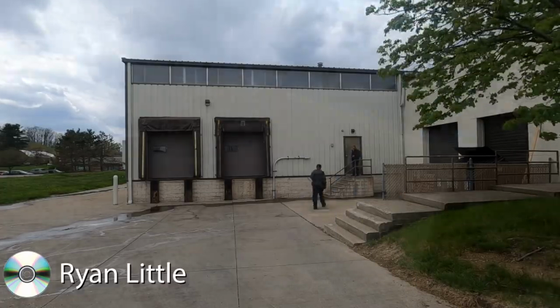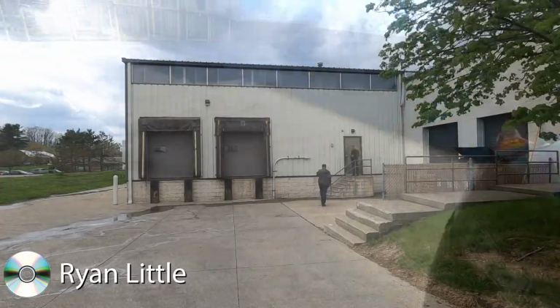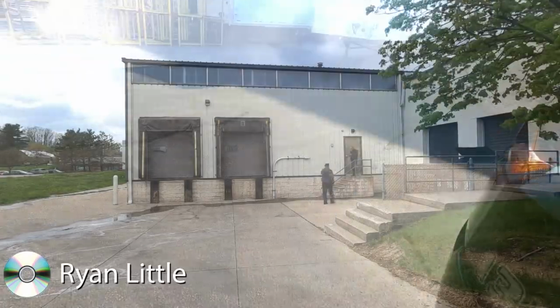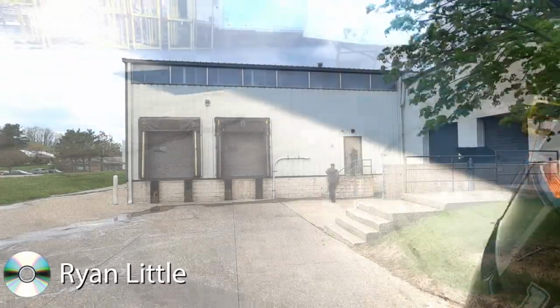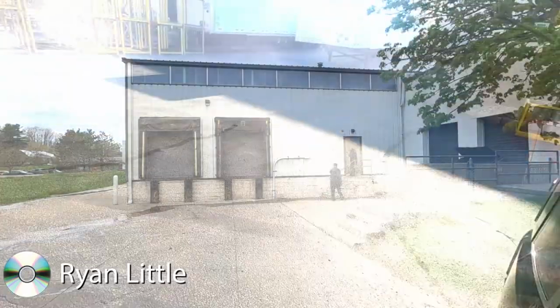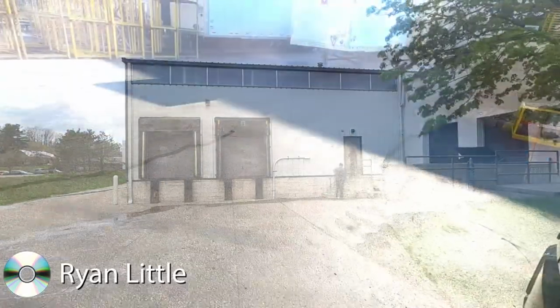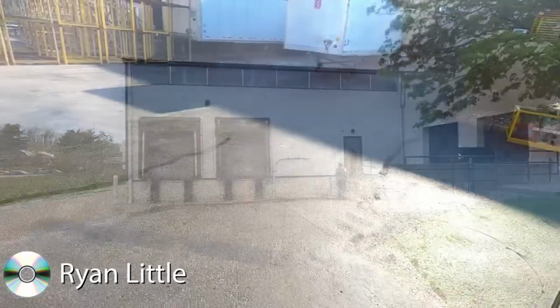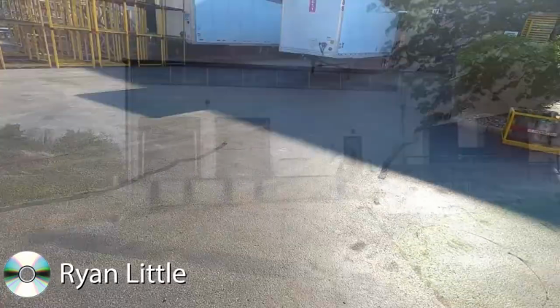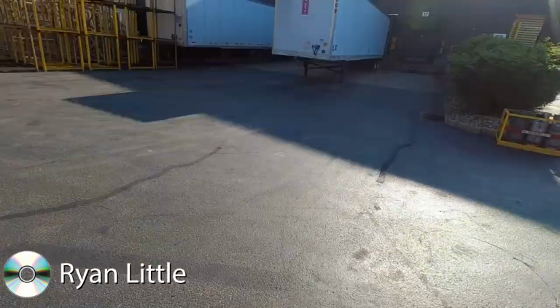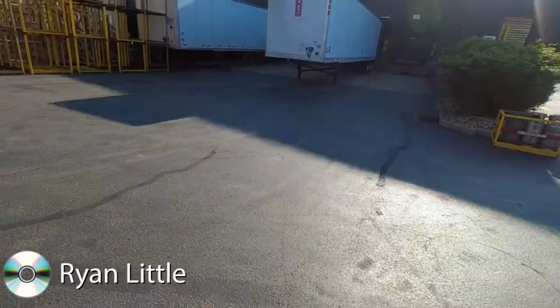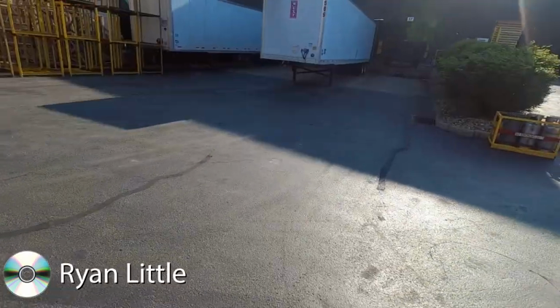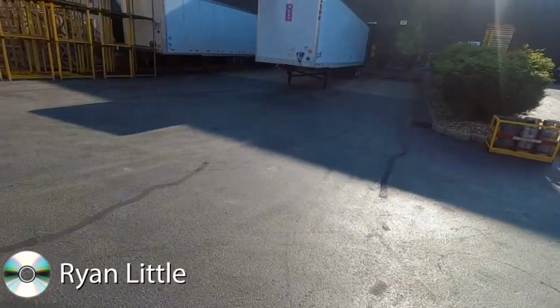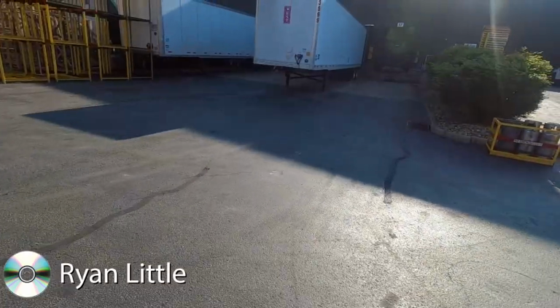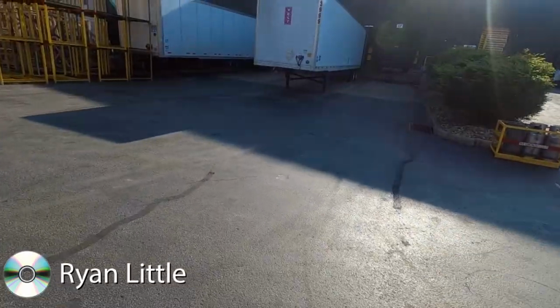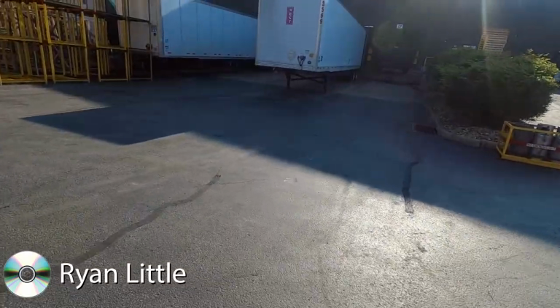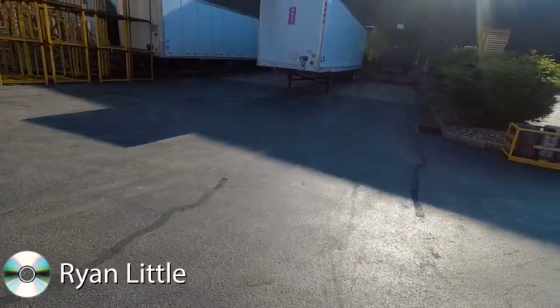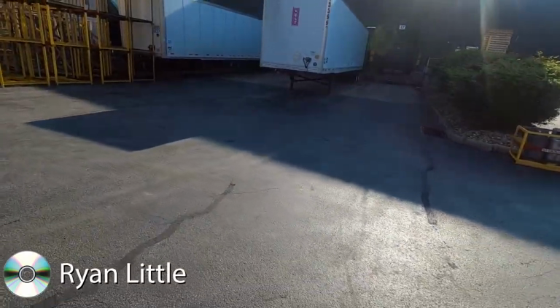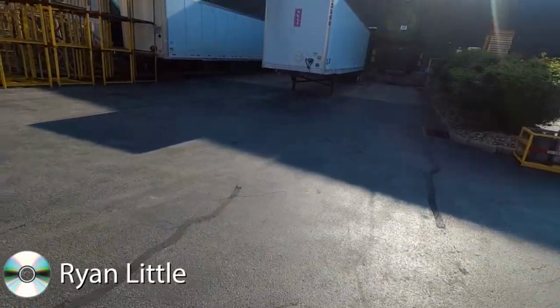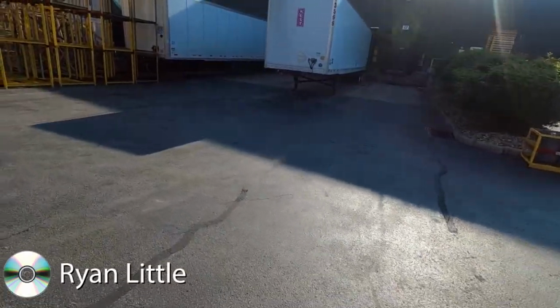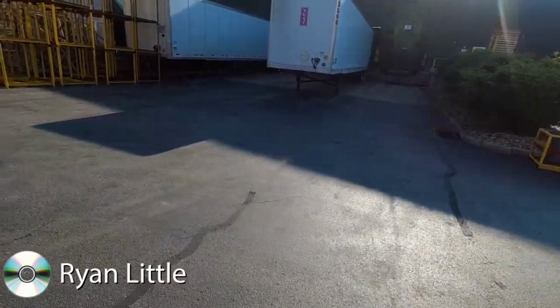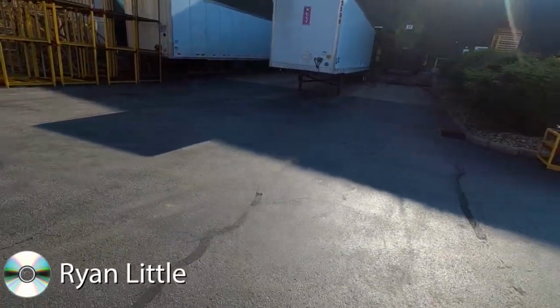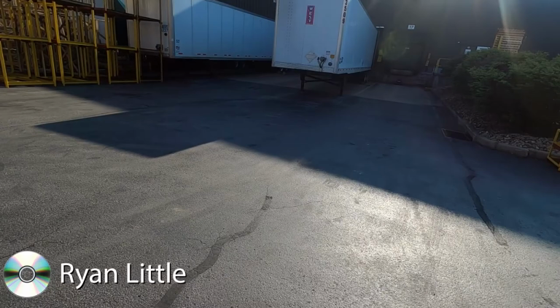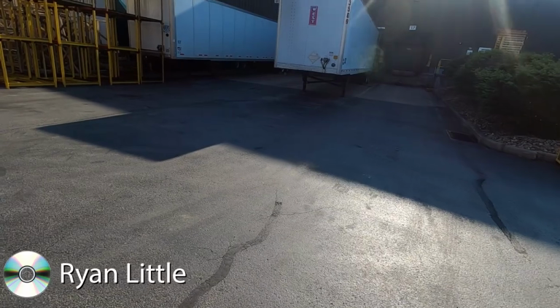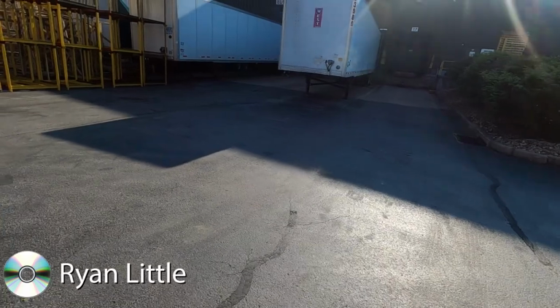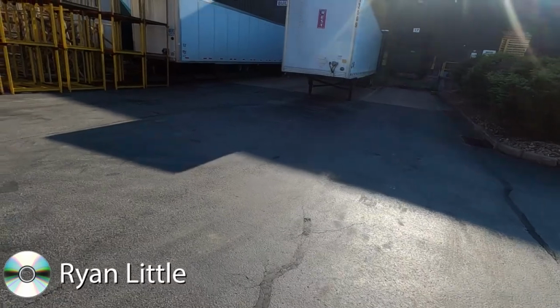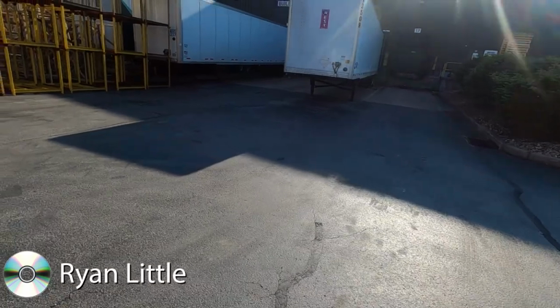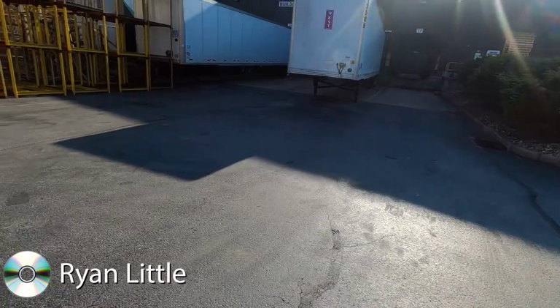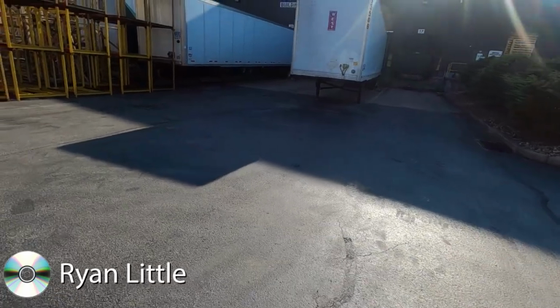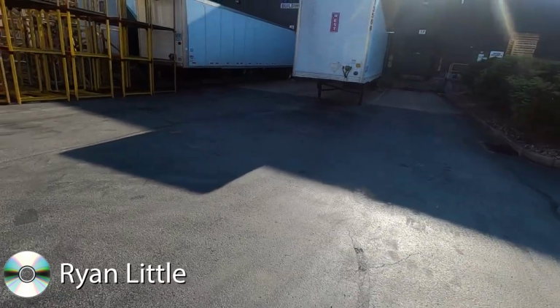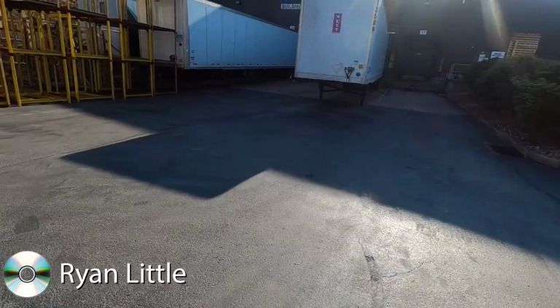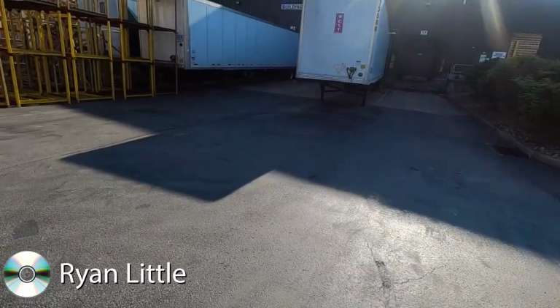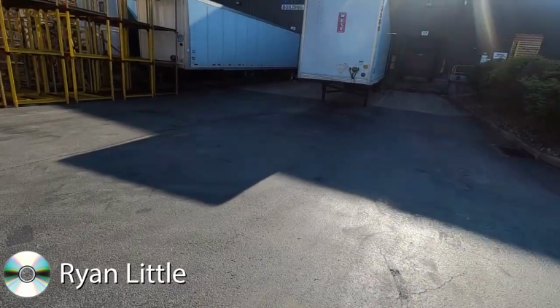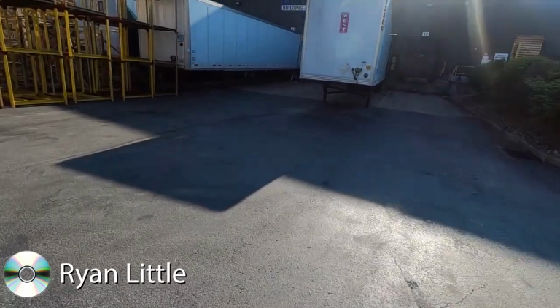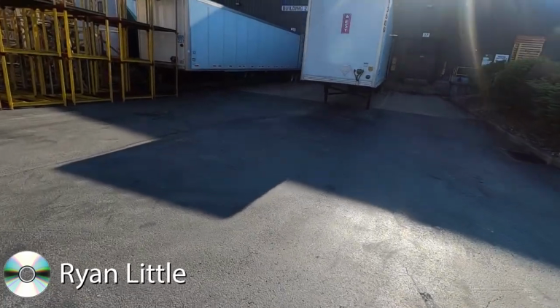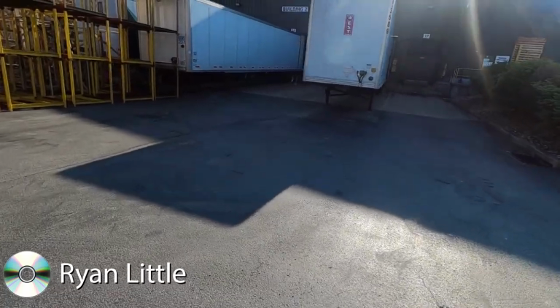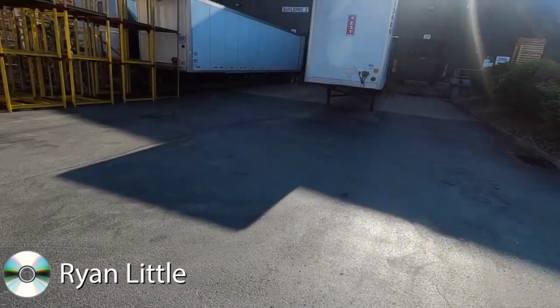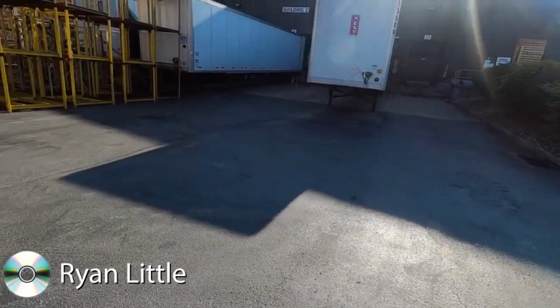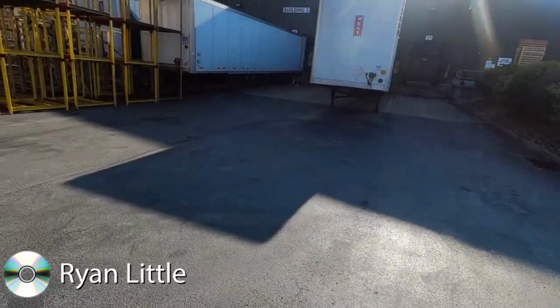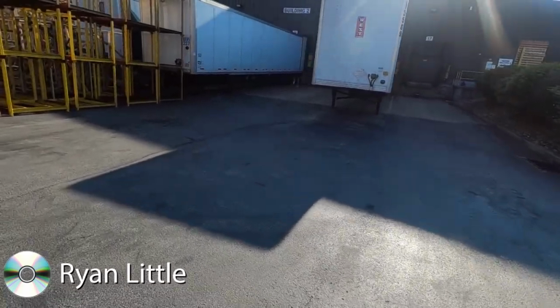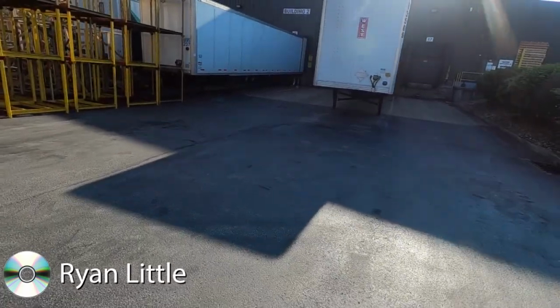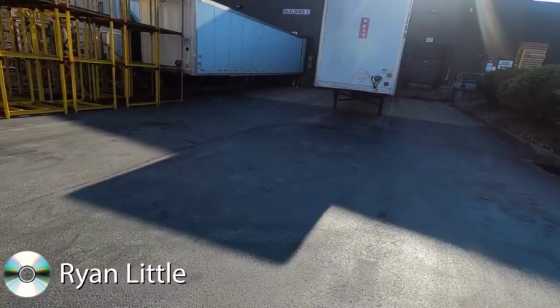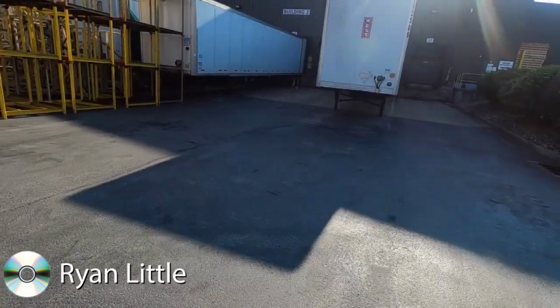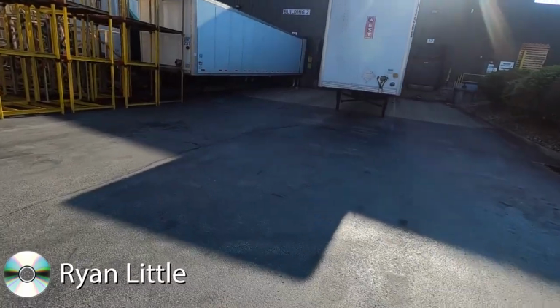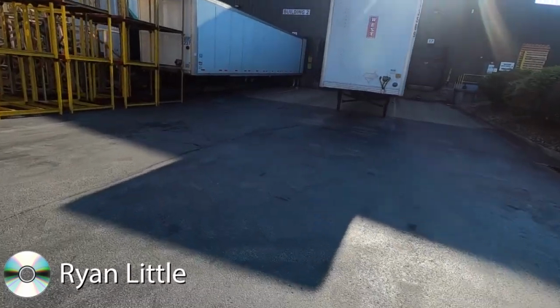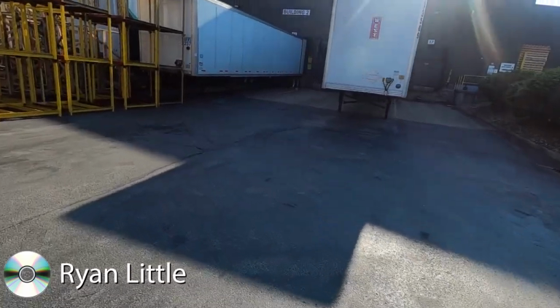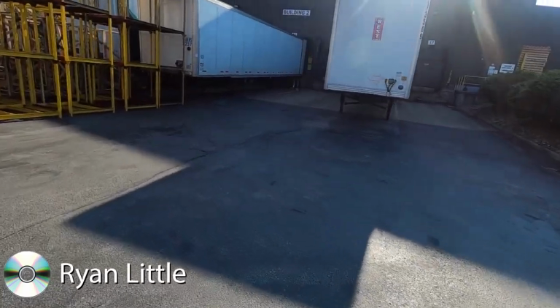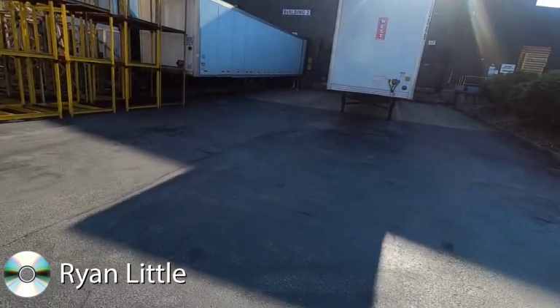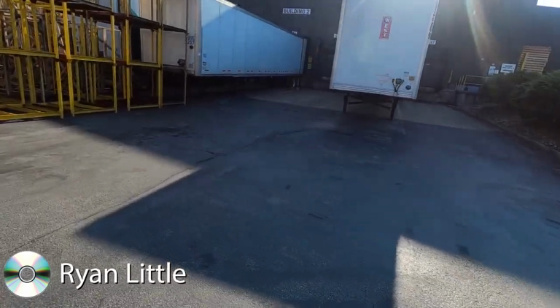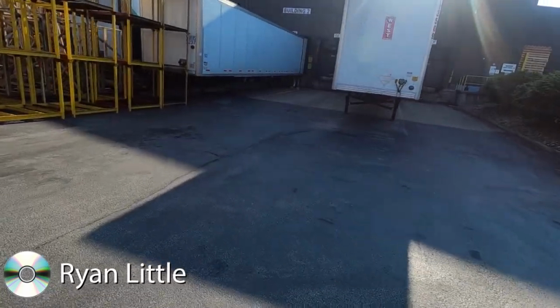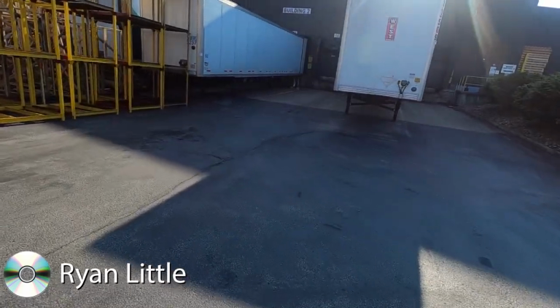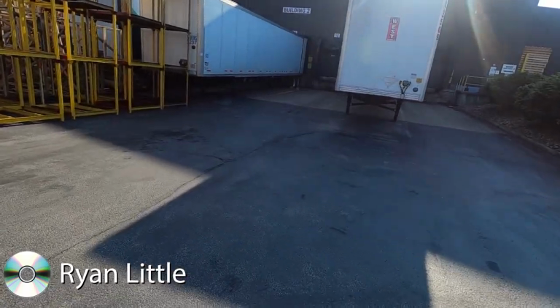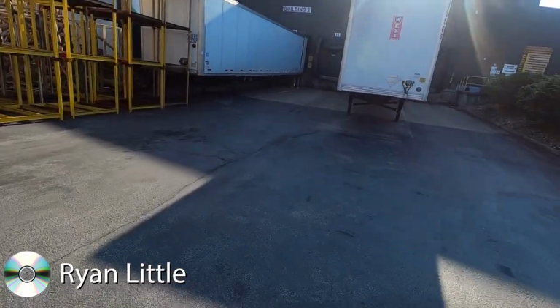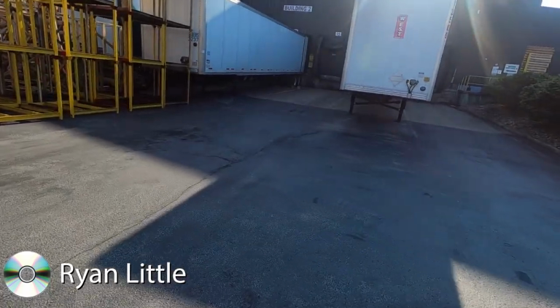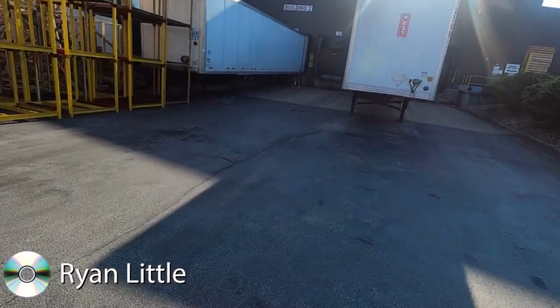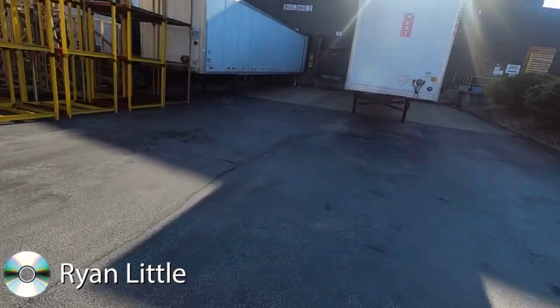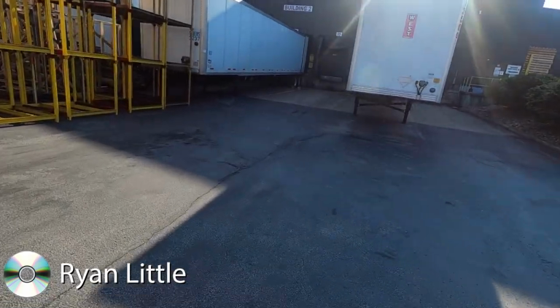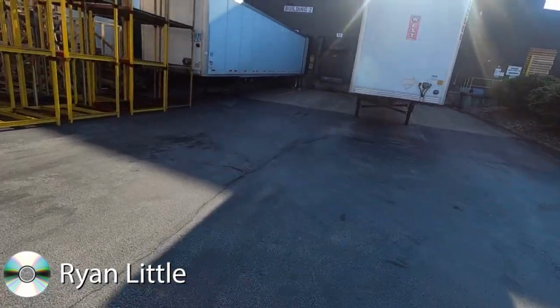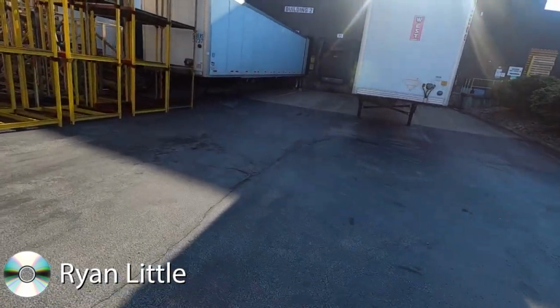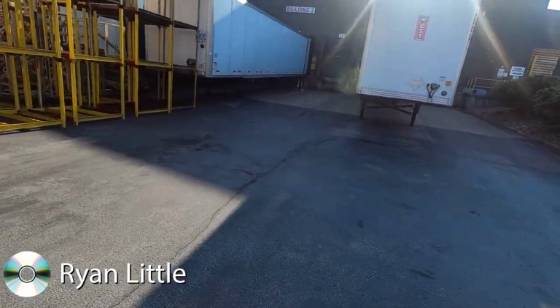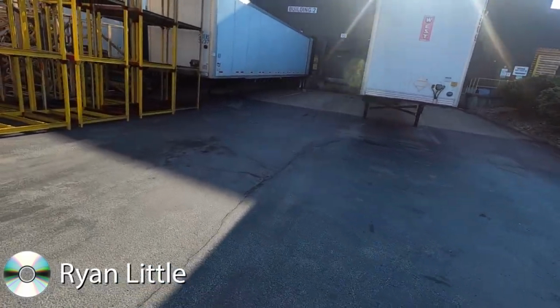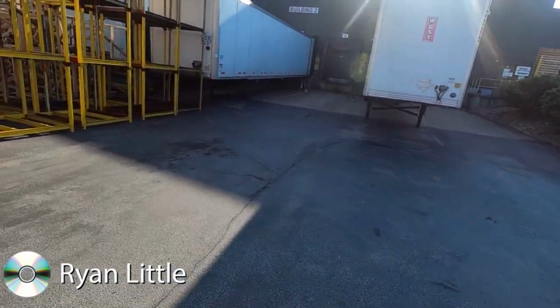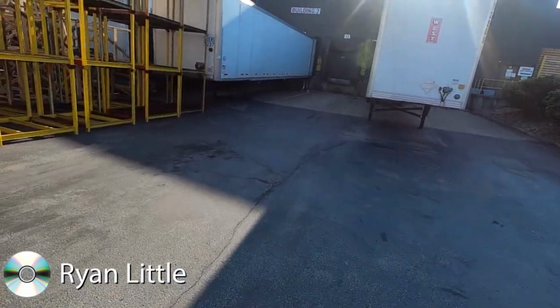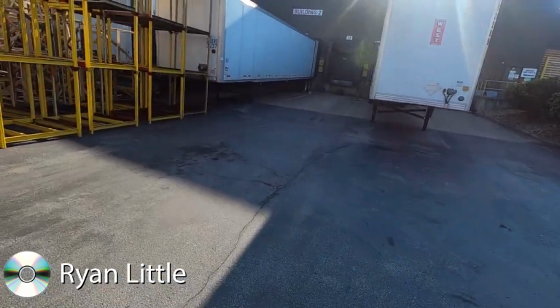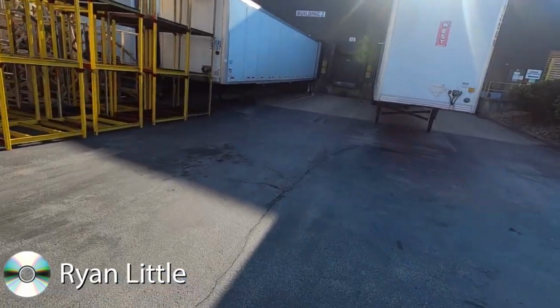Let's get up into dock 15 right here. Let's get started — dock 15.